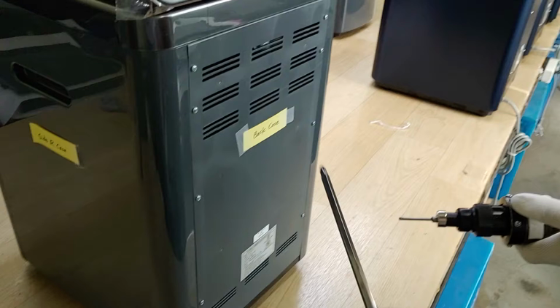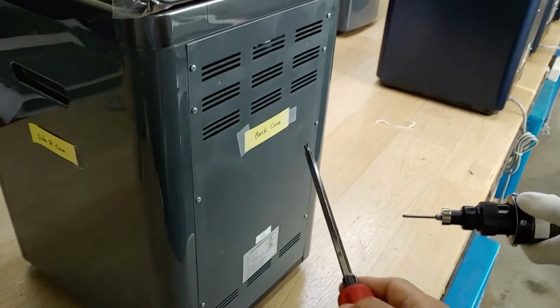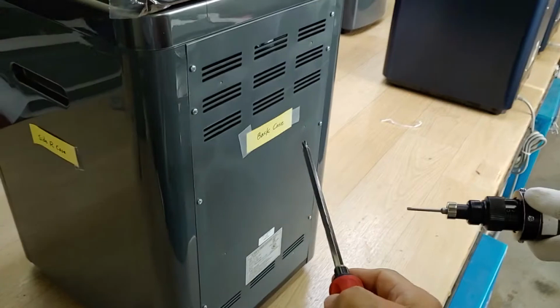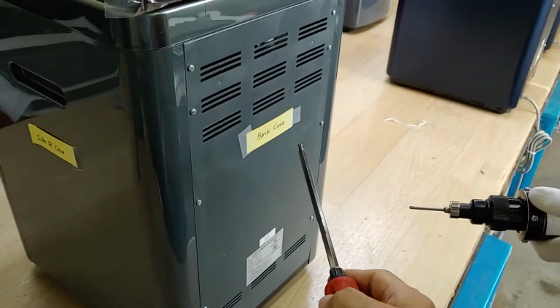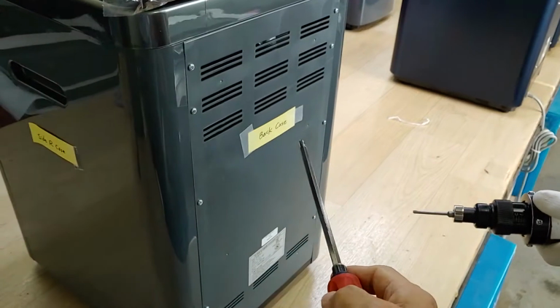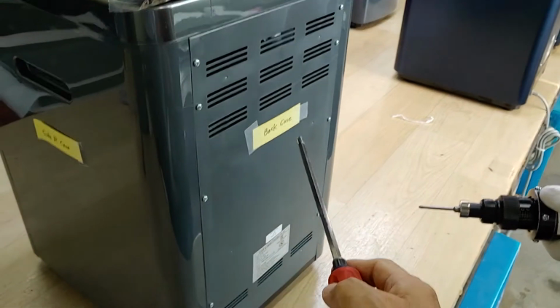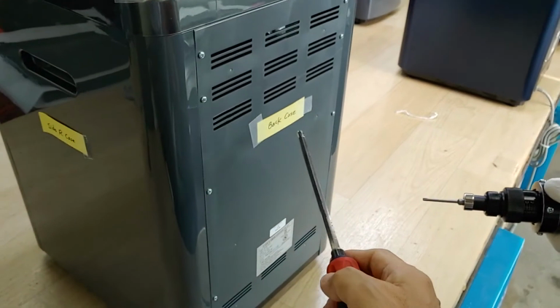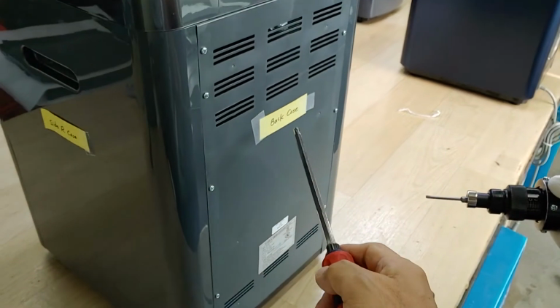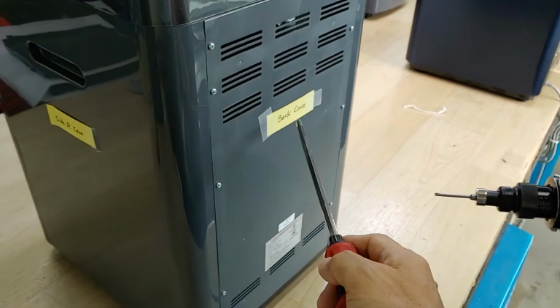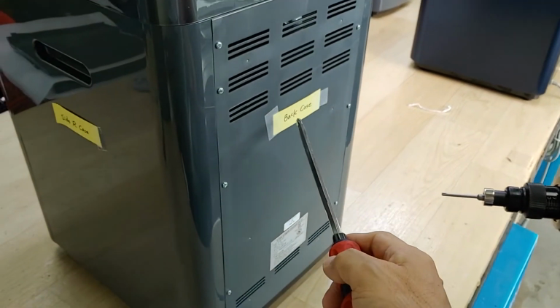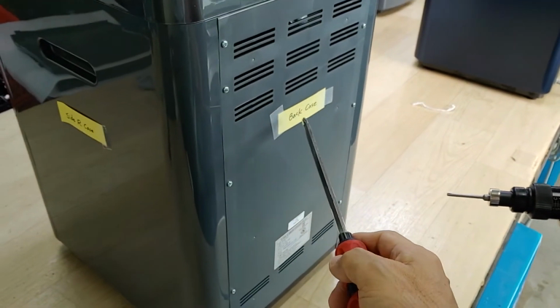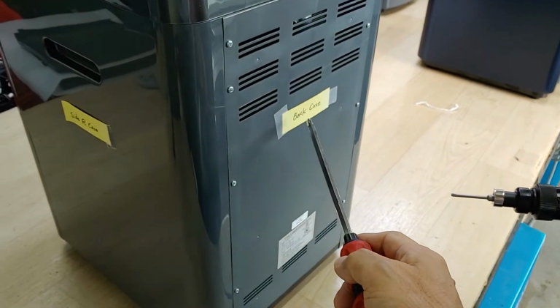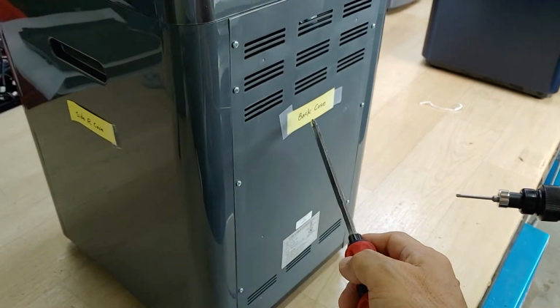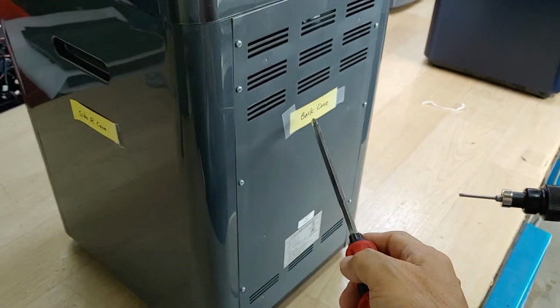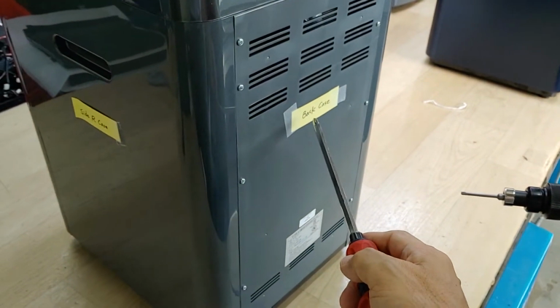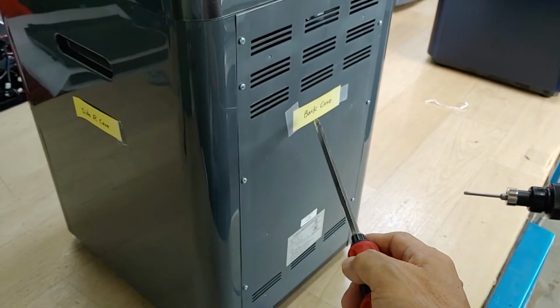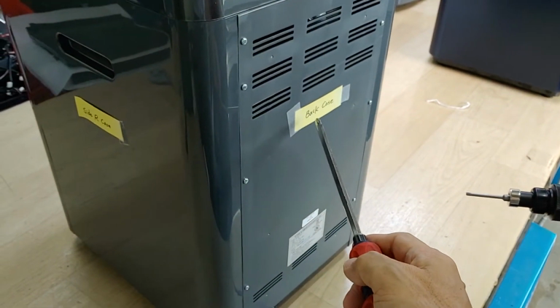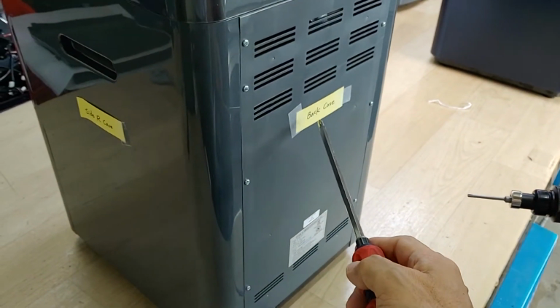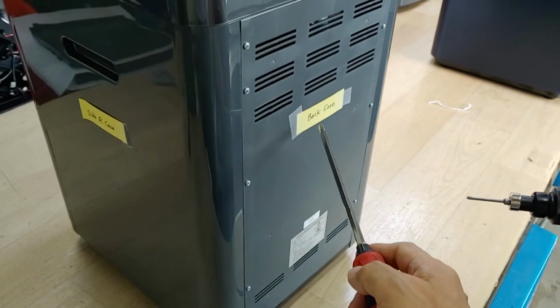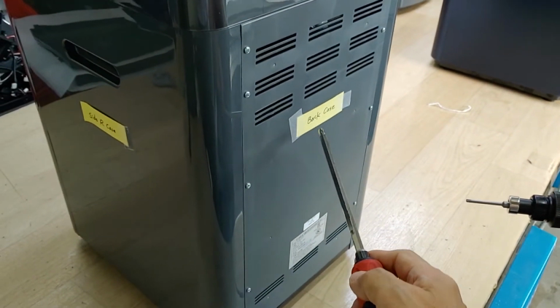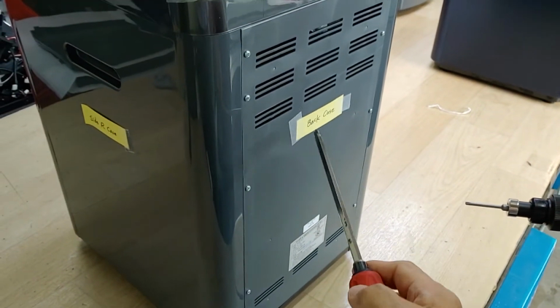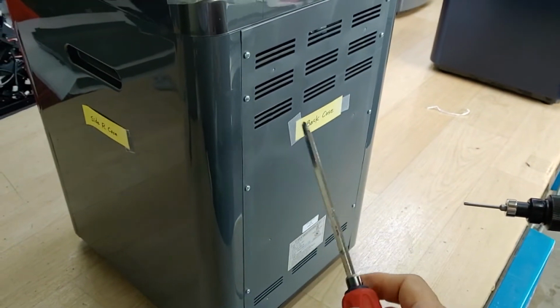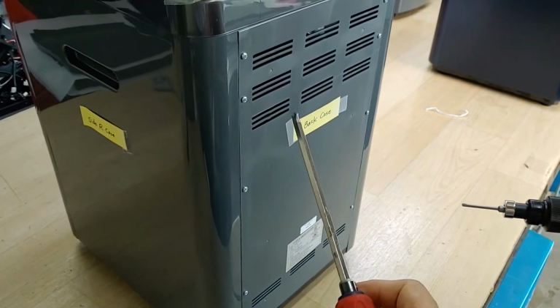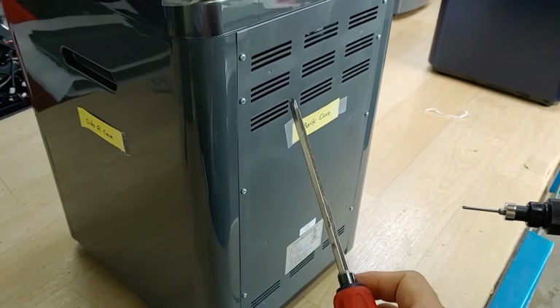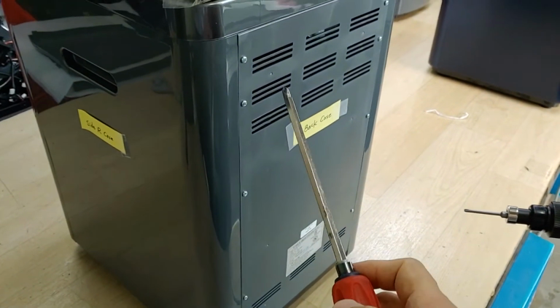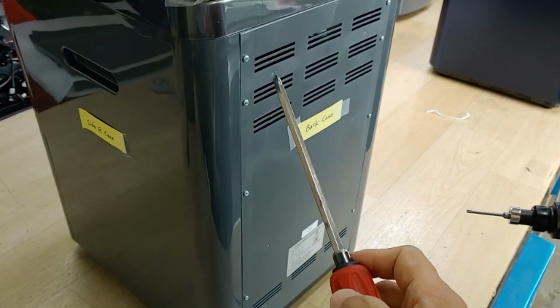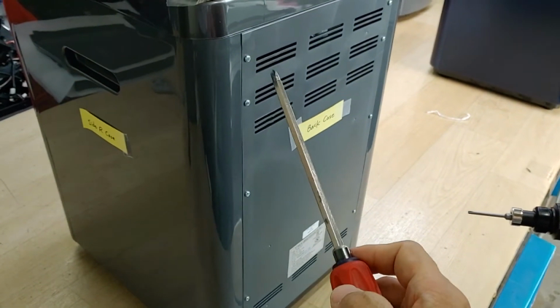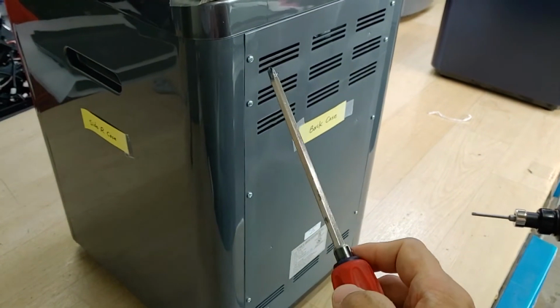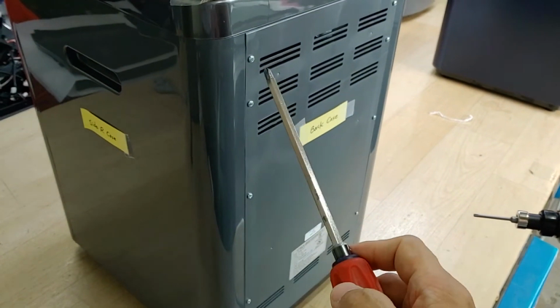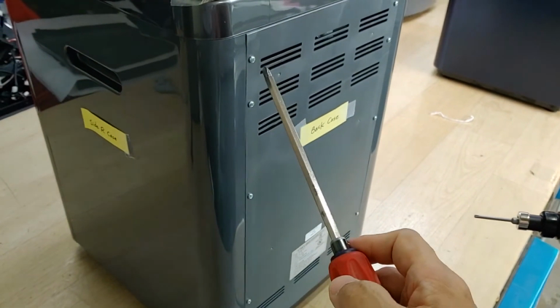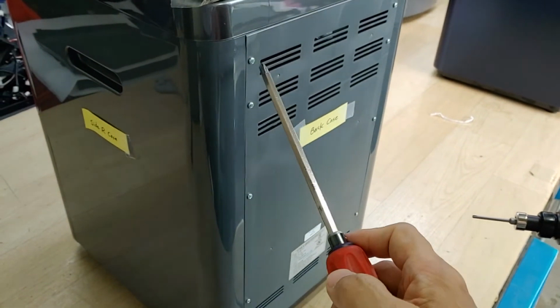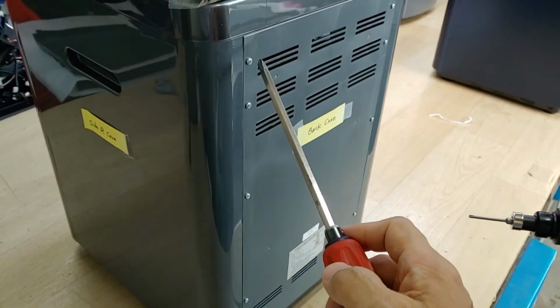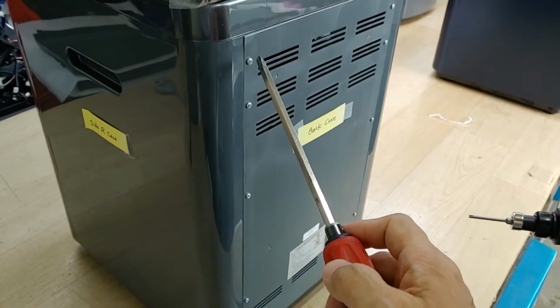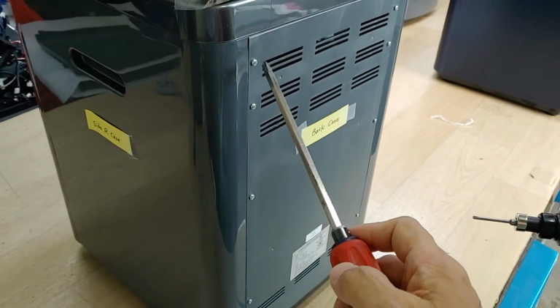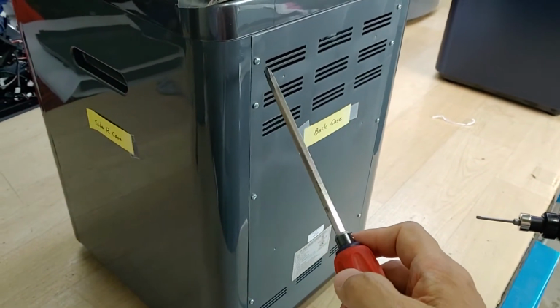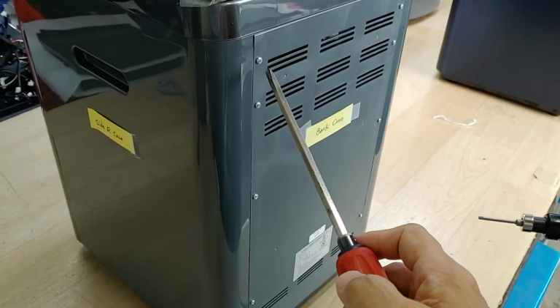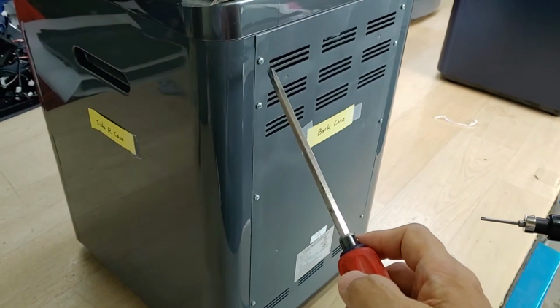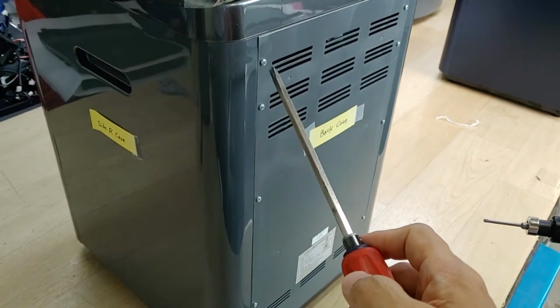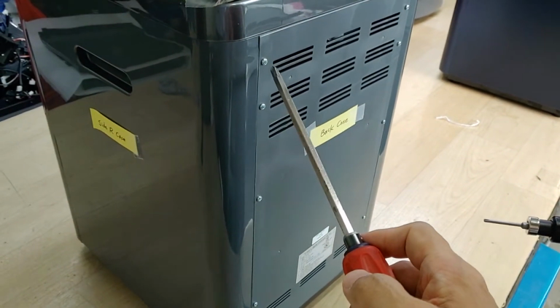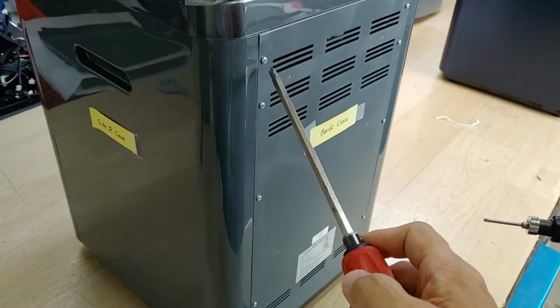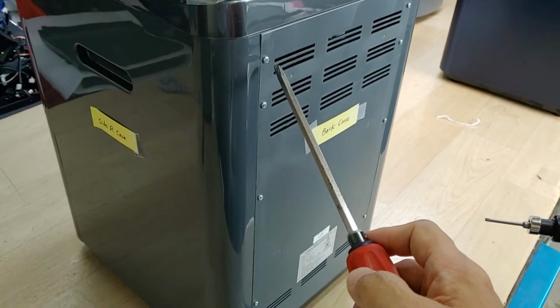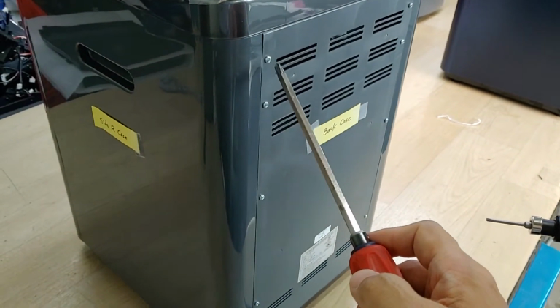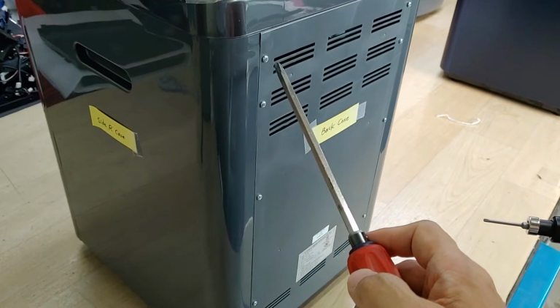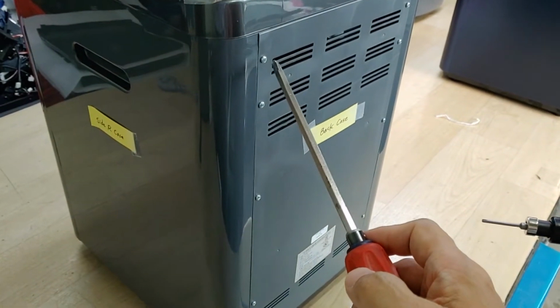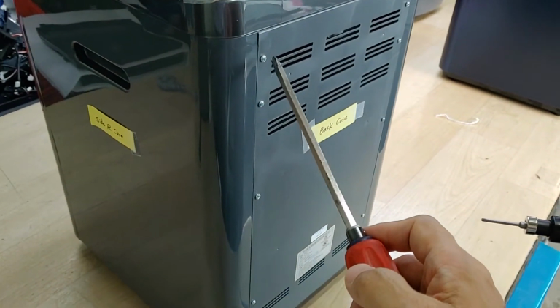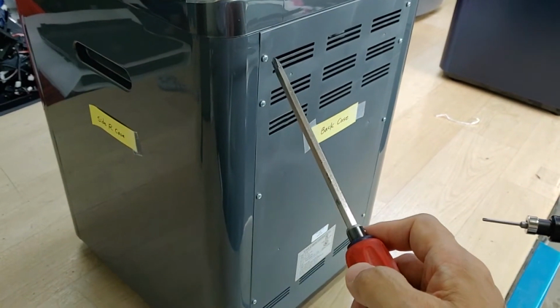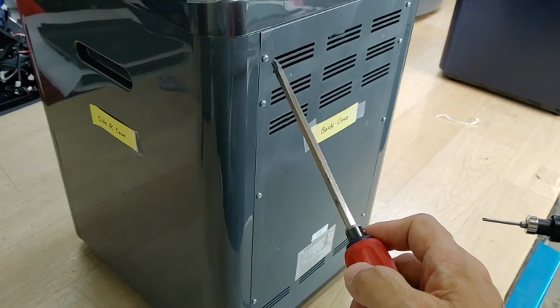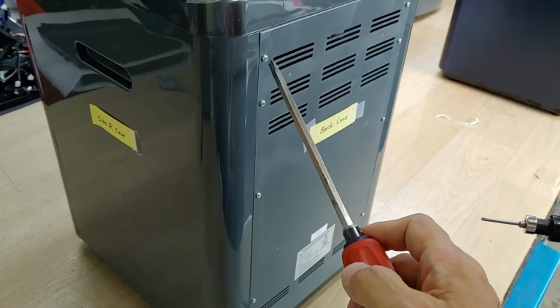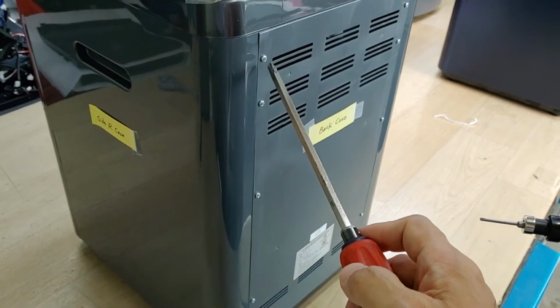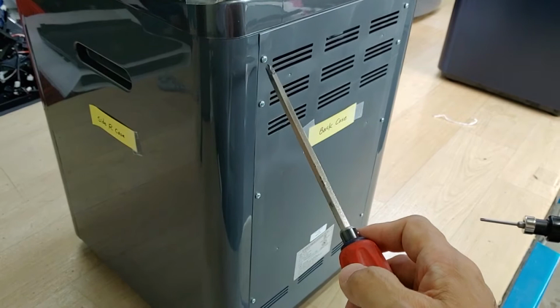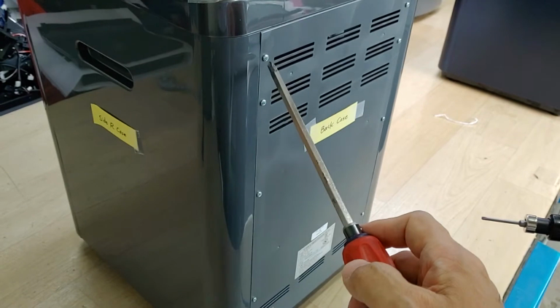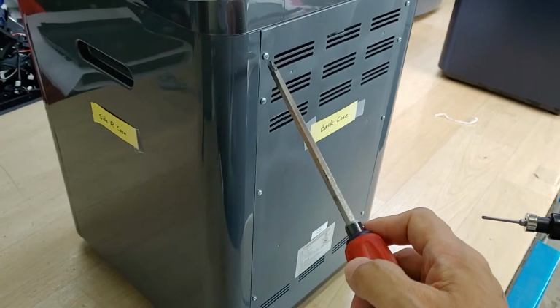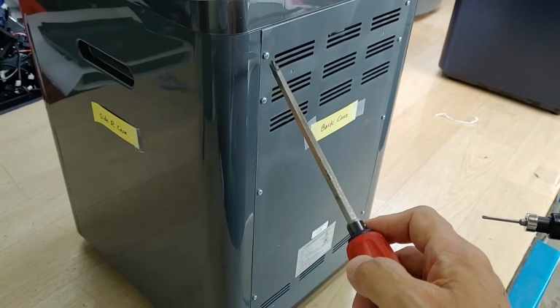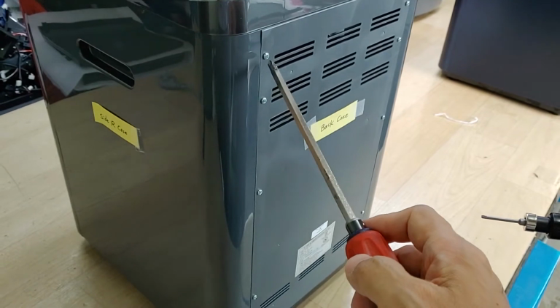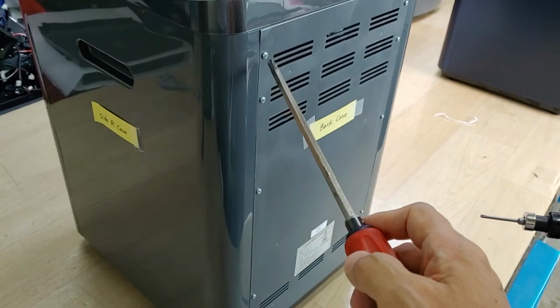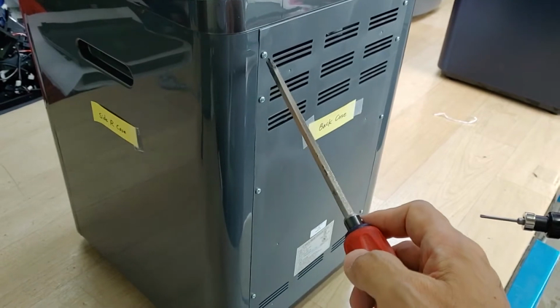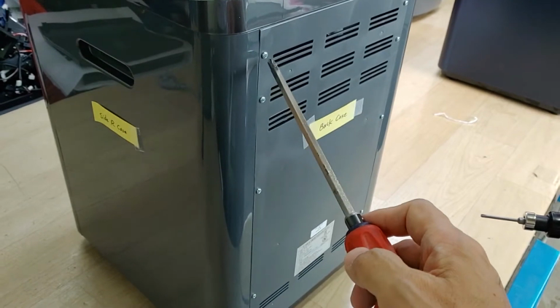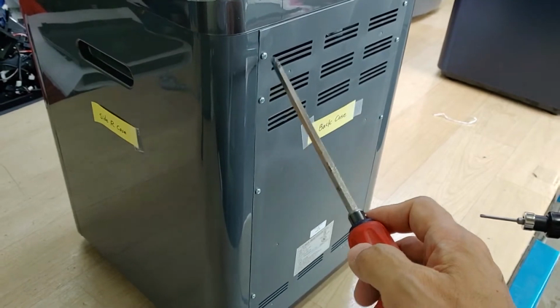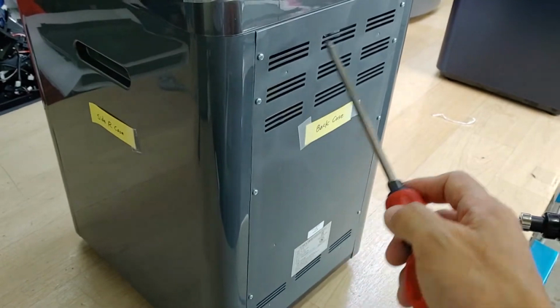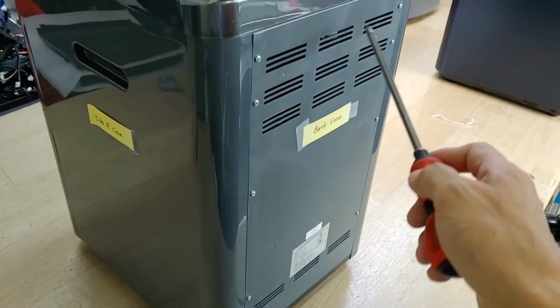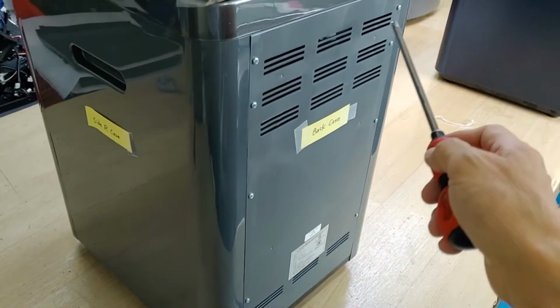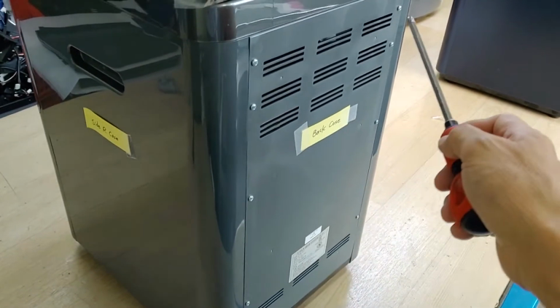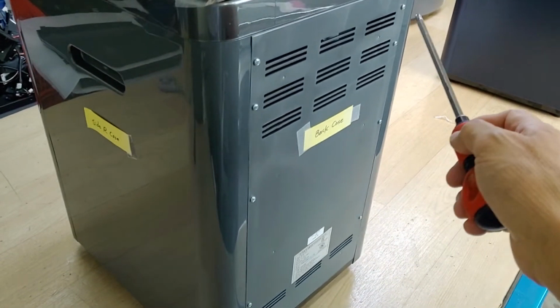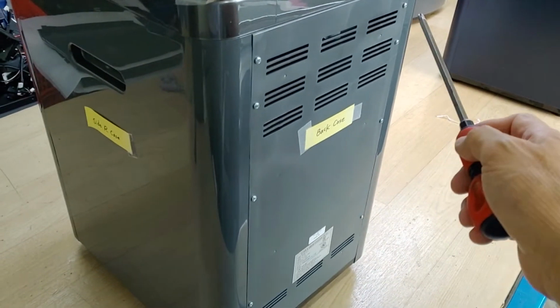This is the back case. First, you should unfasten the screws.